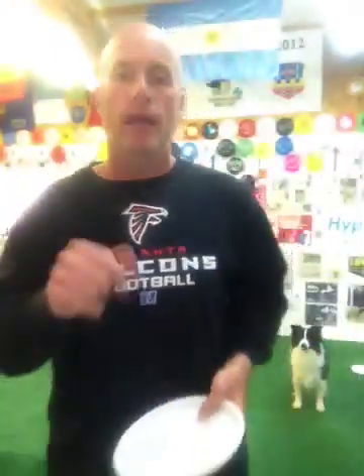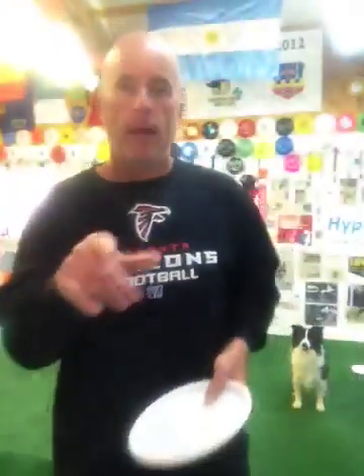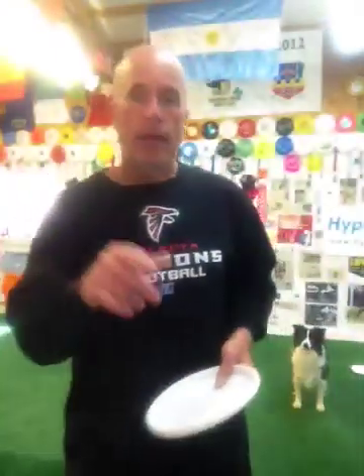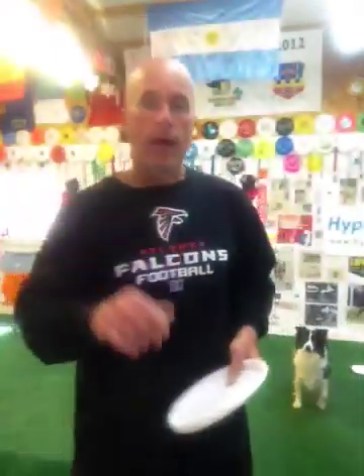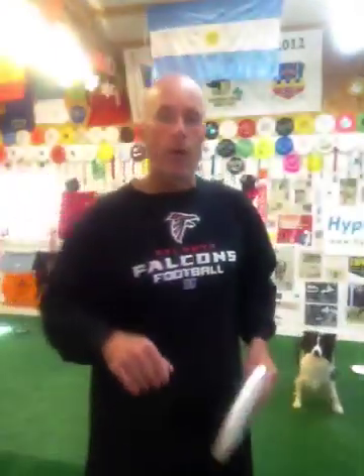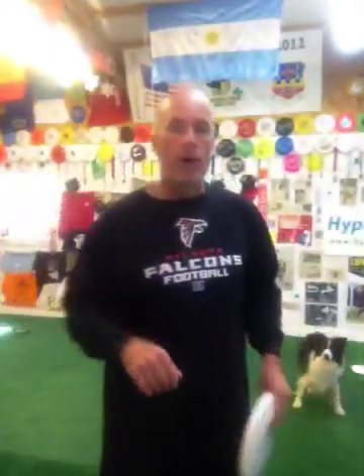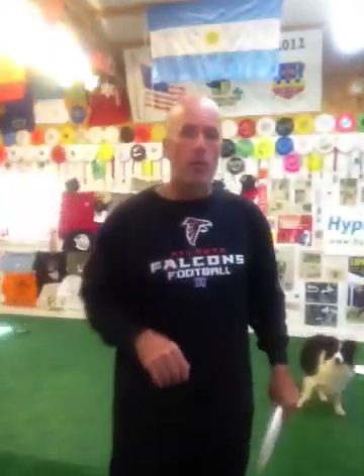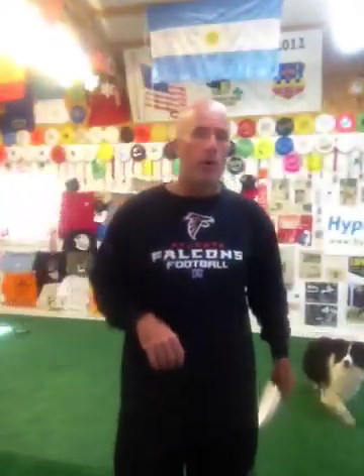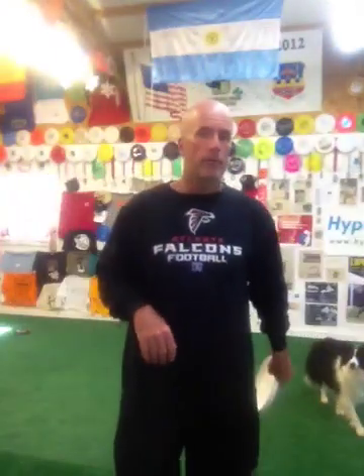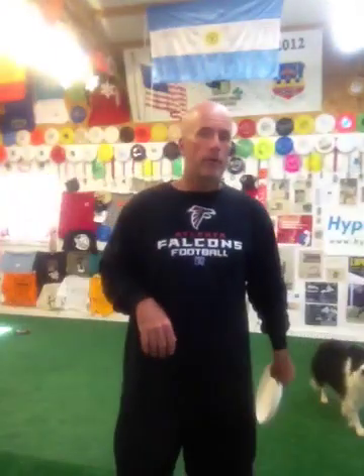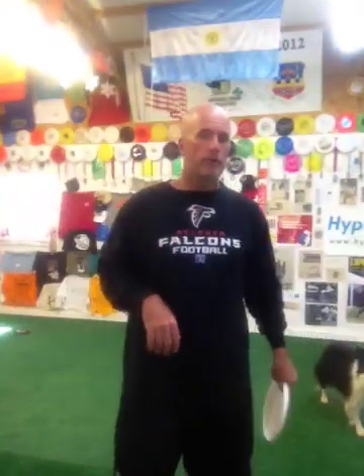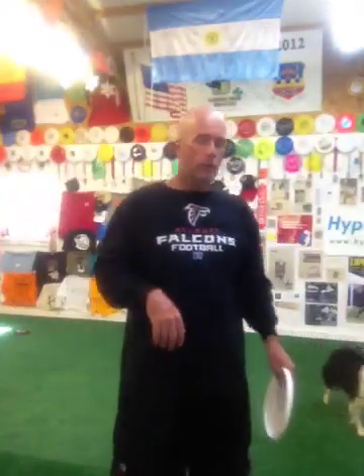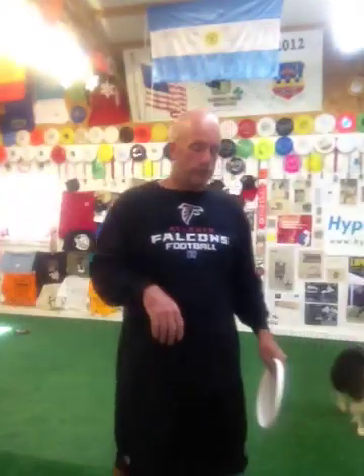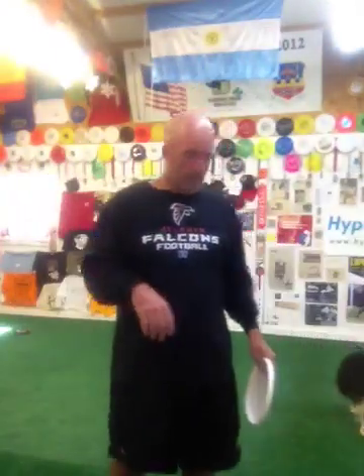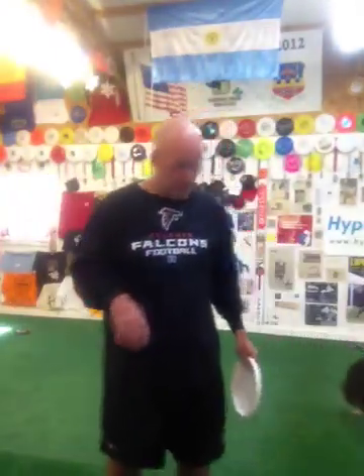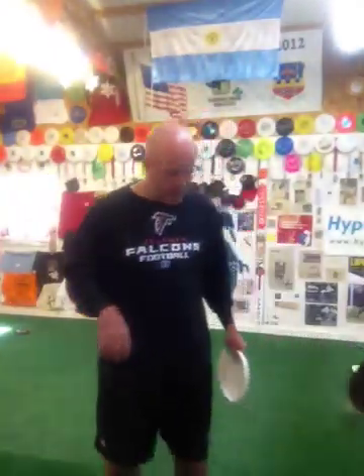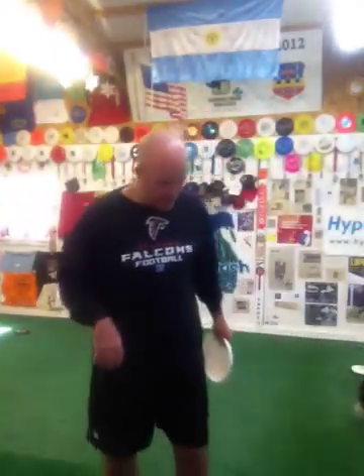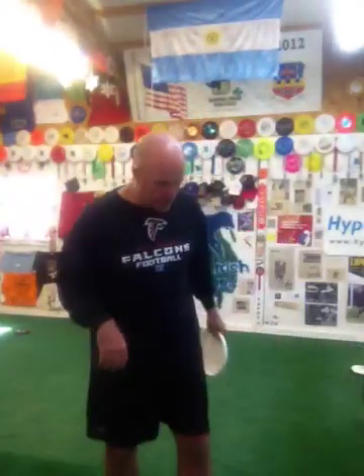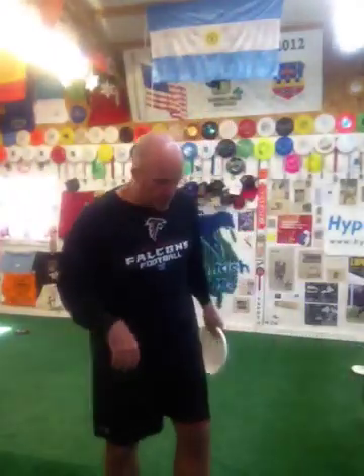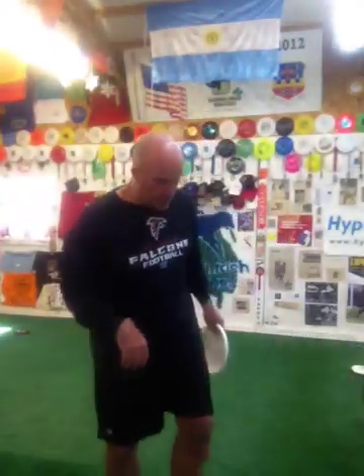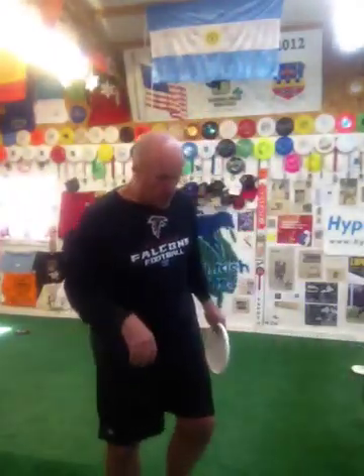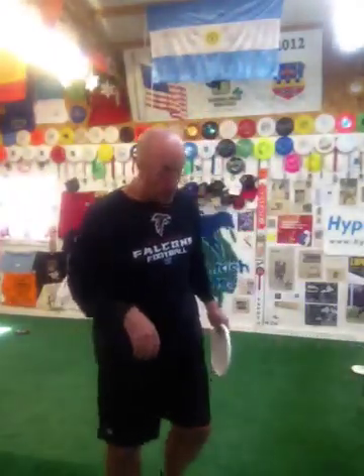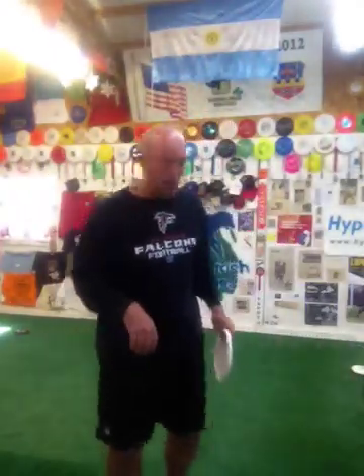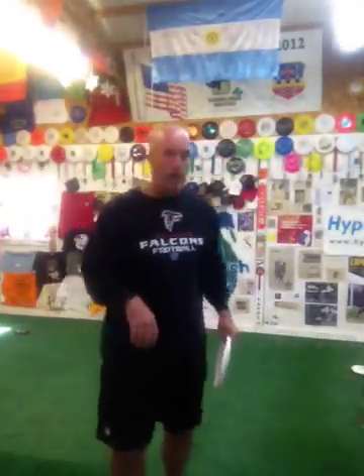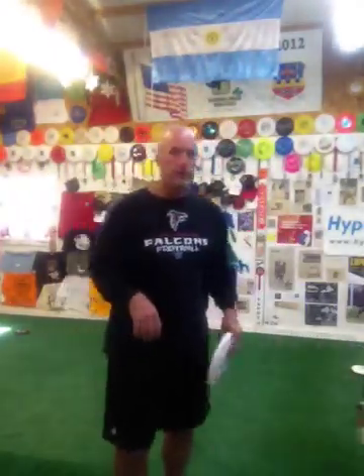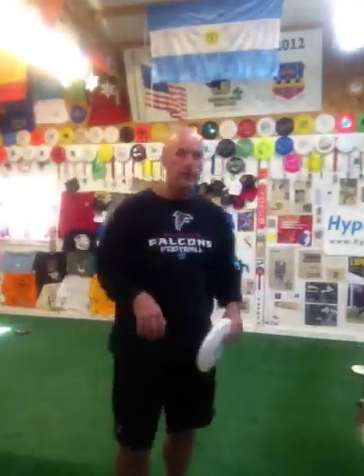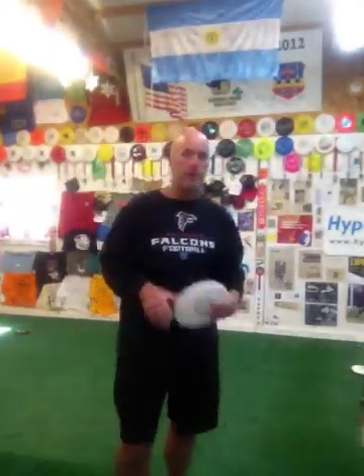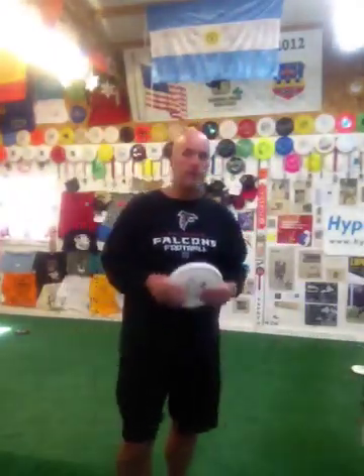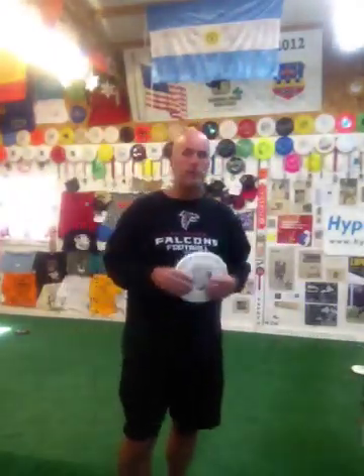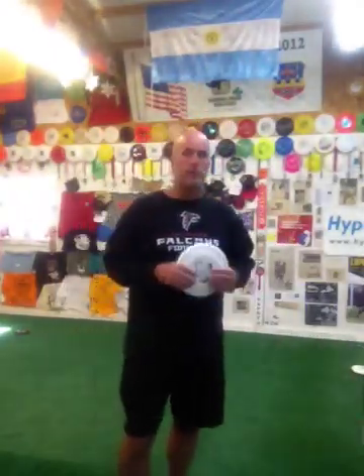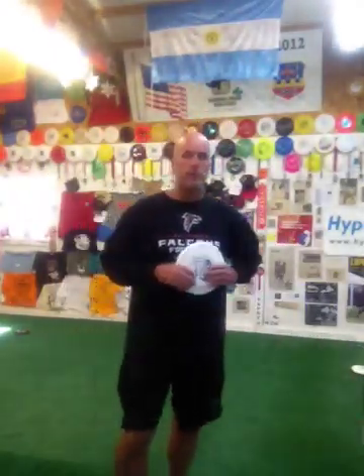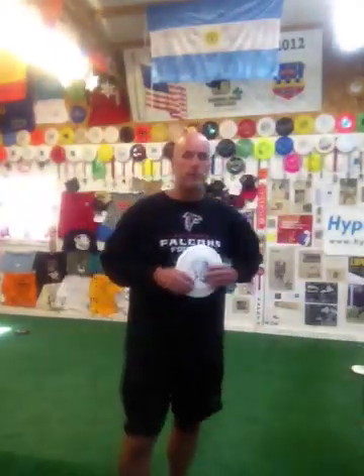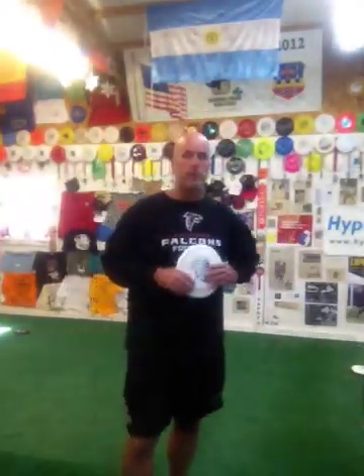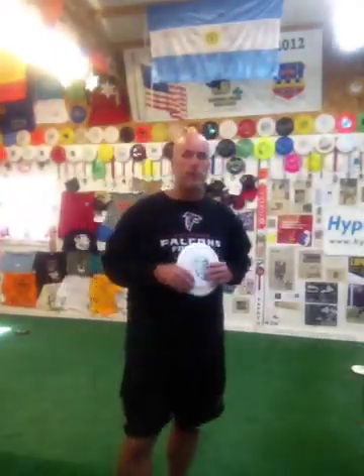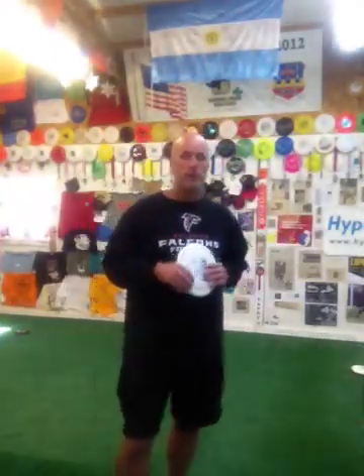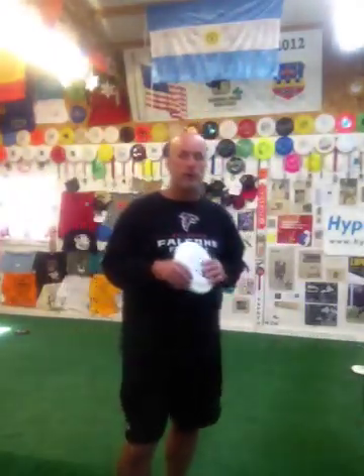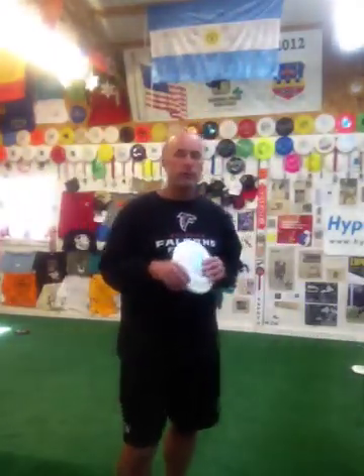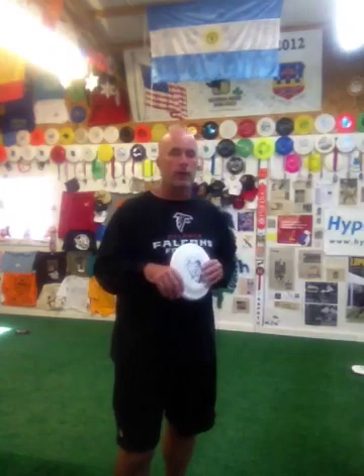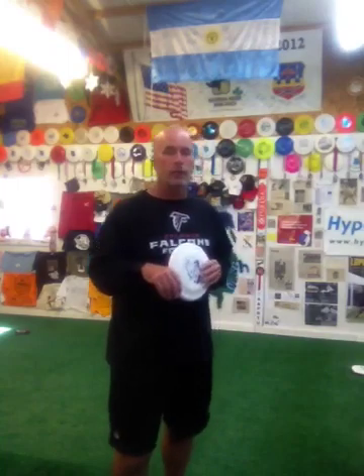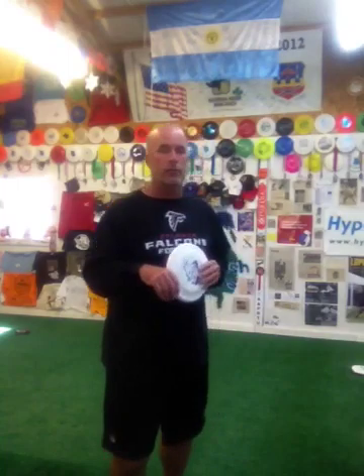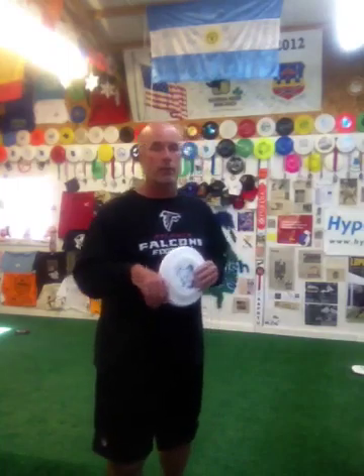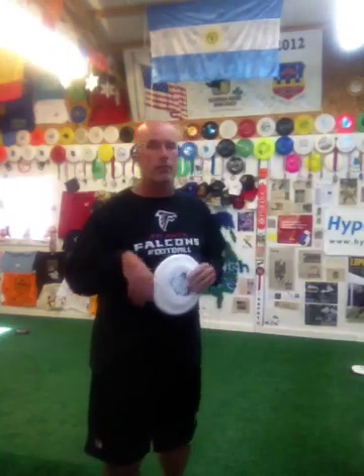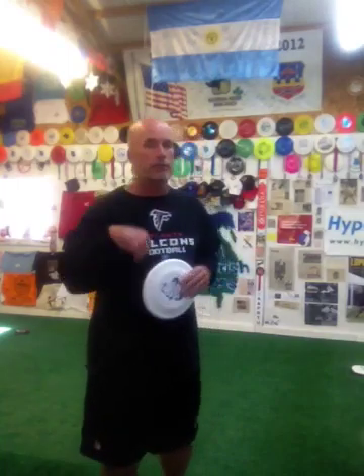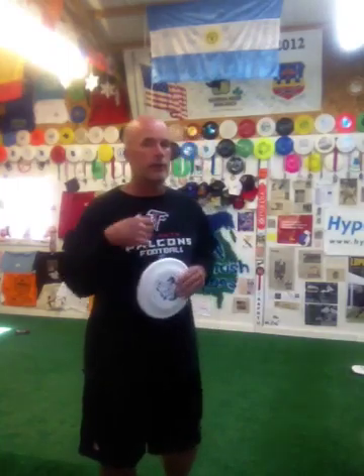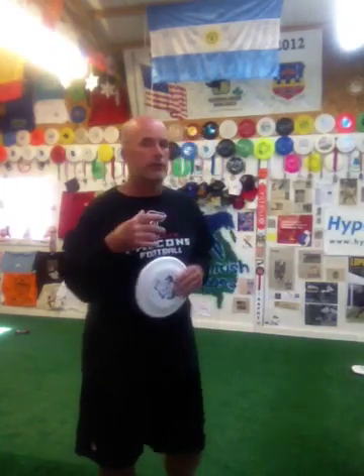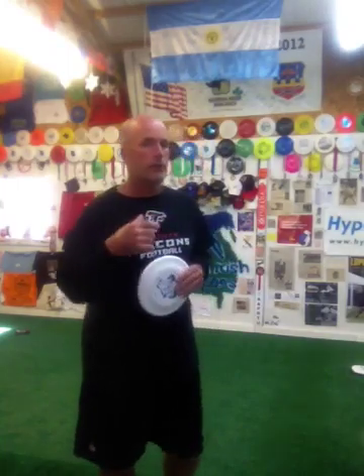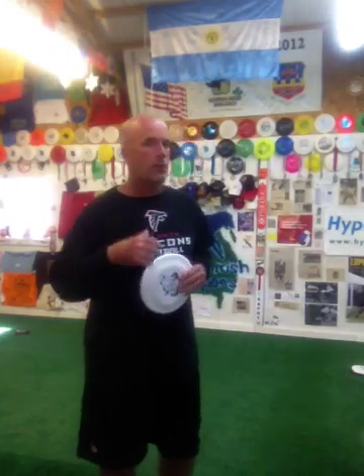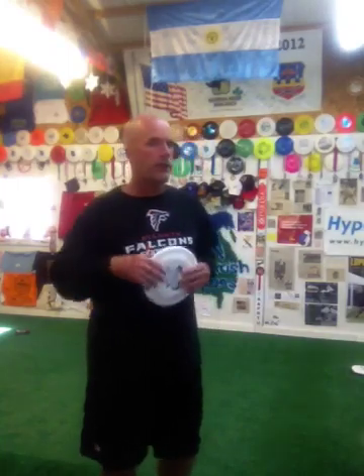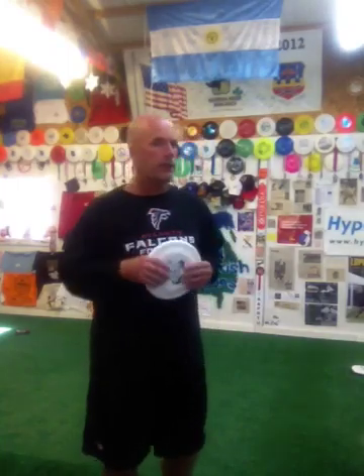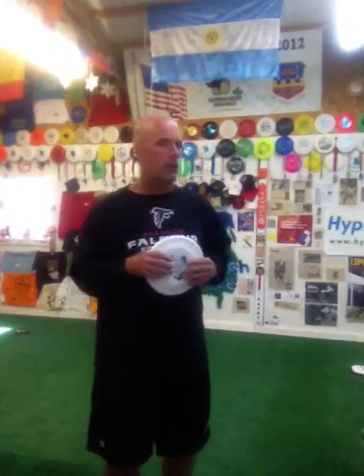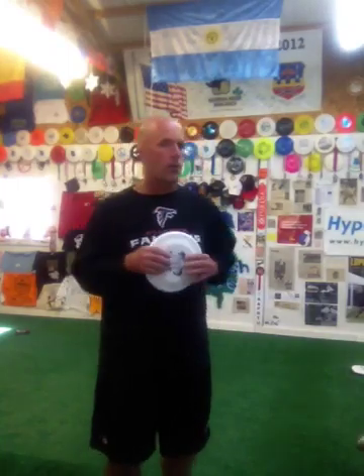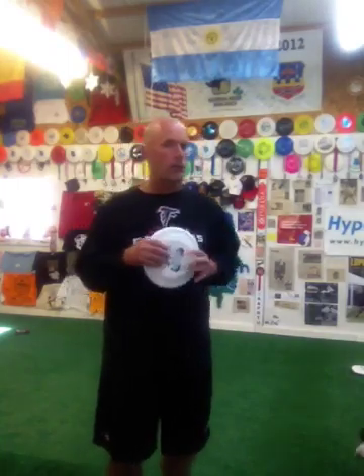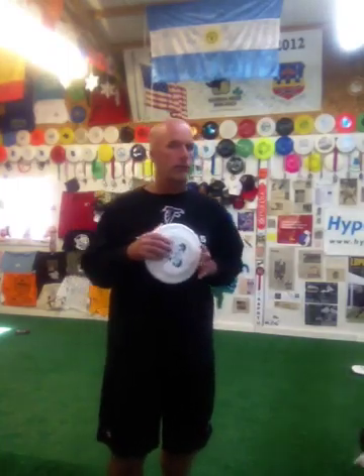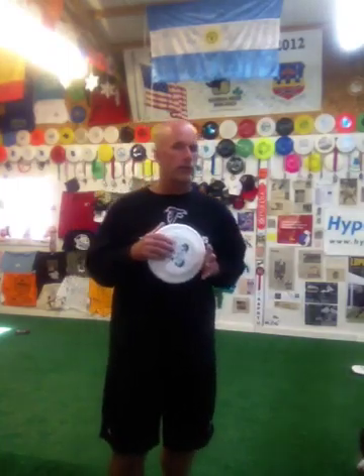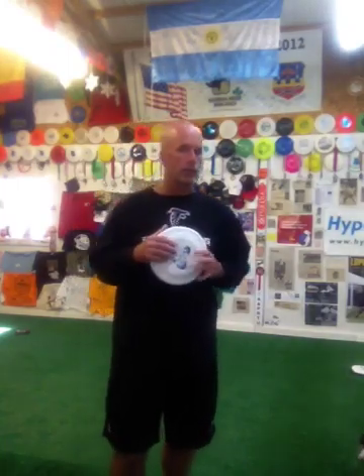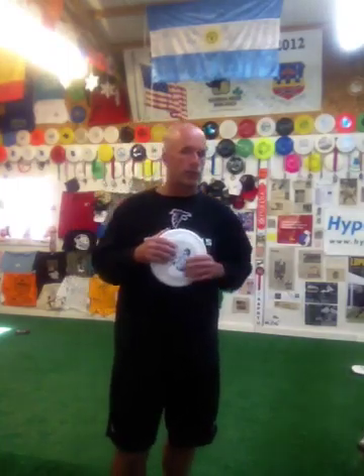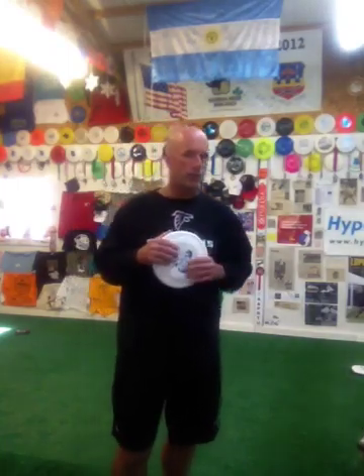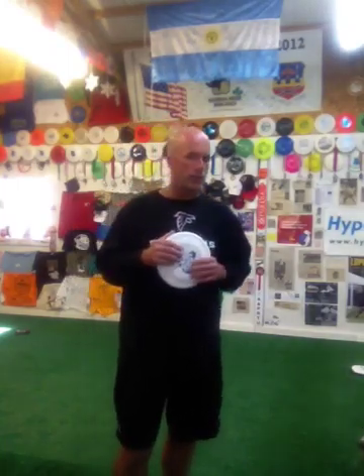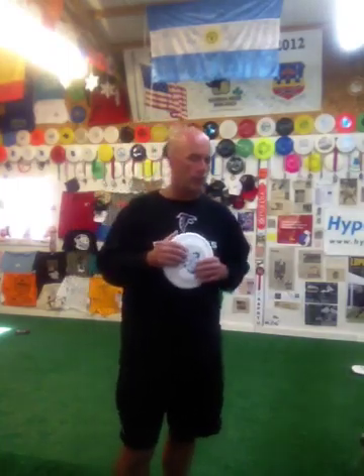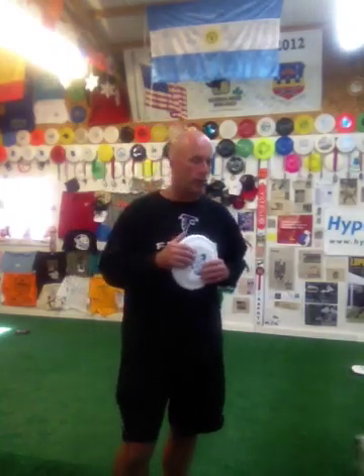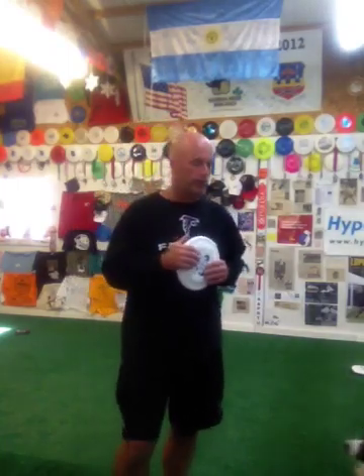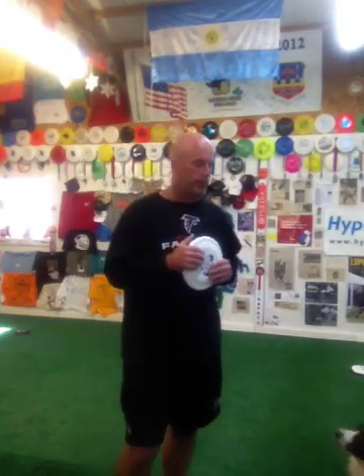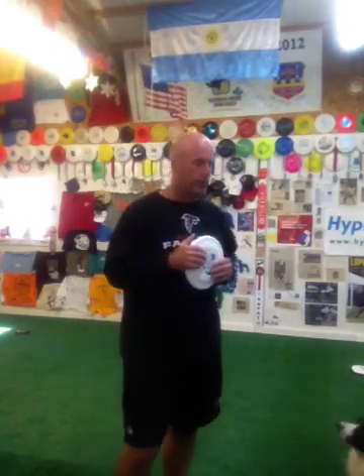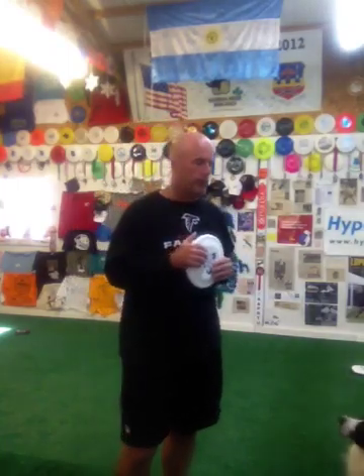Hello, I'm Mark Muir with georgiasdiscdogs.com. Today I'm going to talk to you about the butterfly throw, but first I wanted to go over a couple quick things.